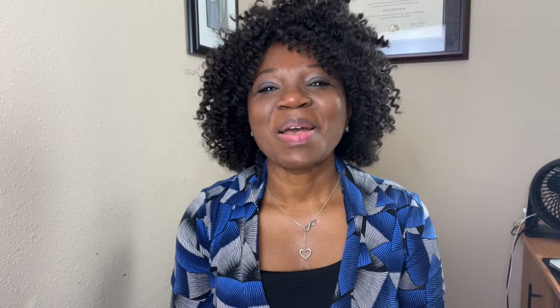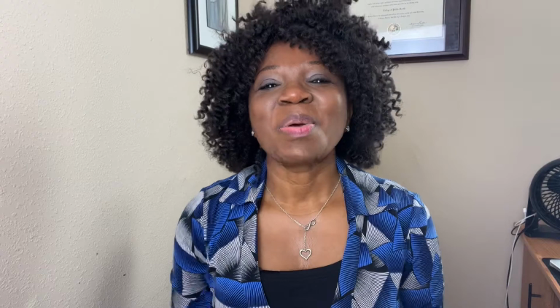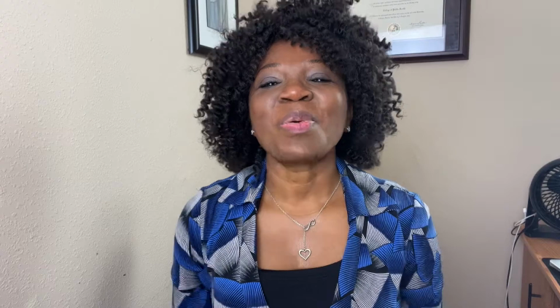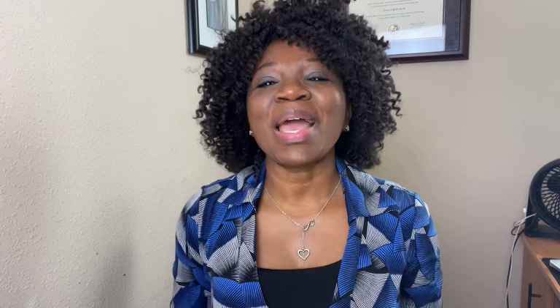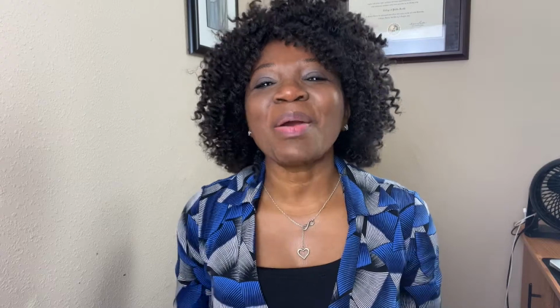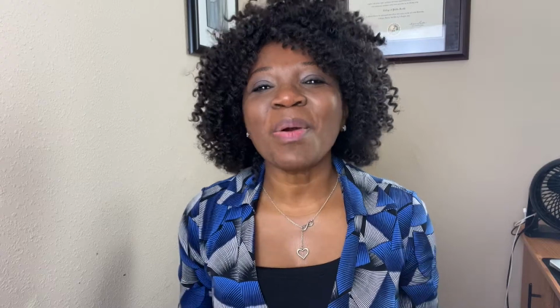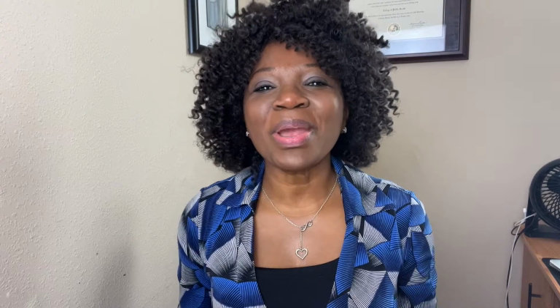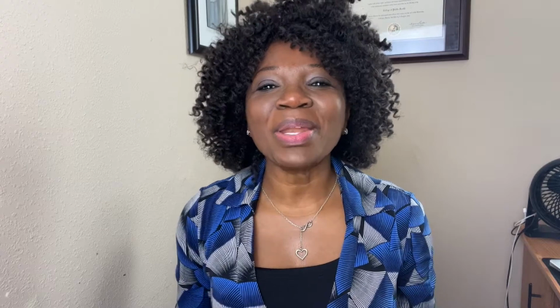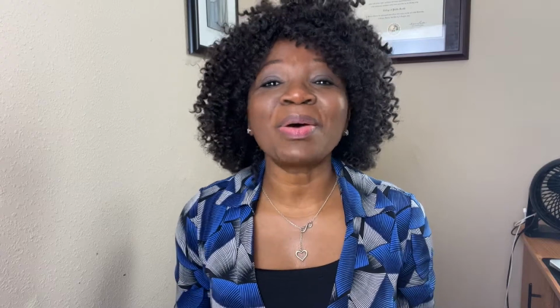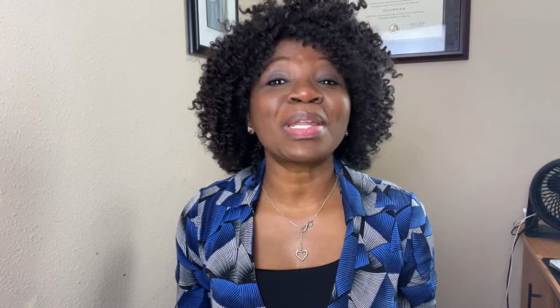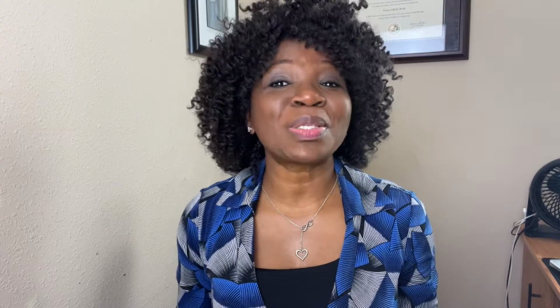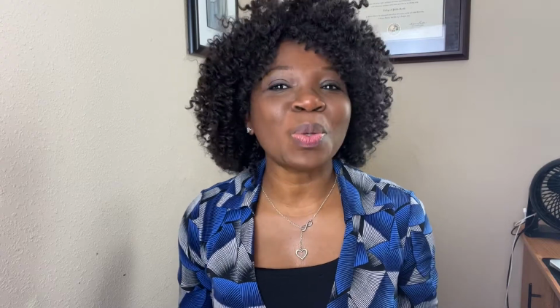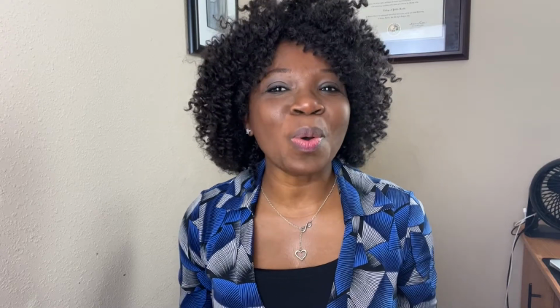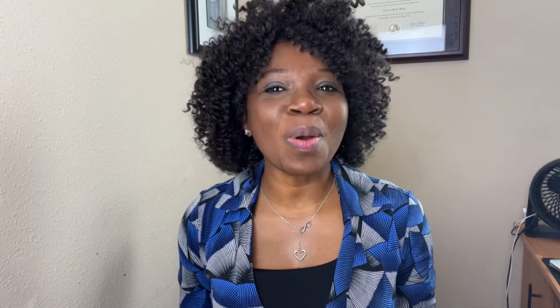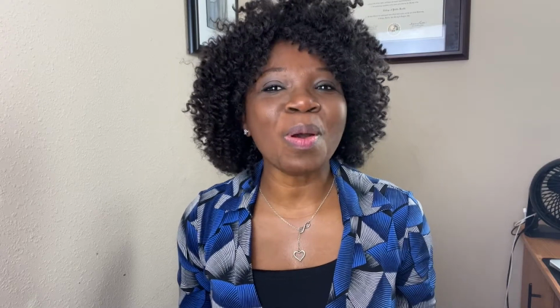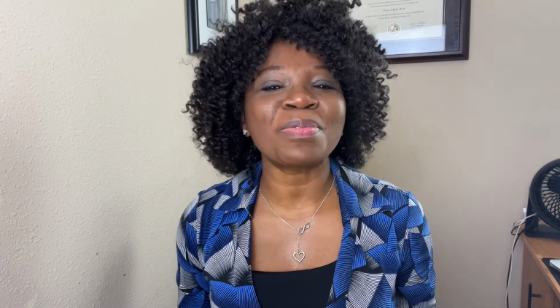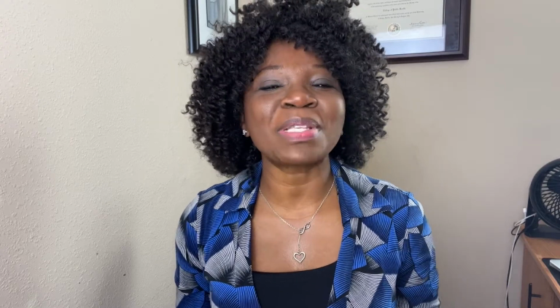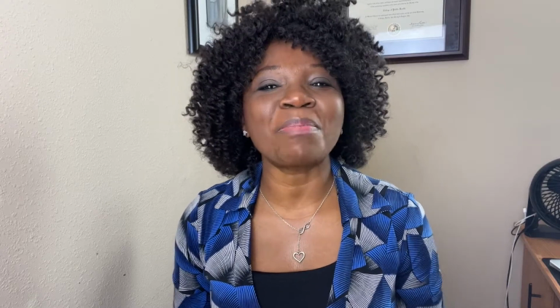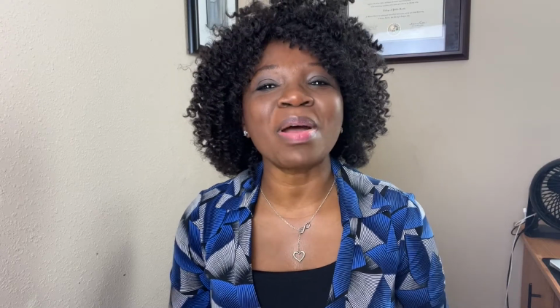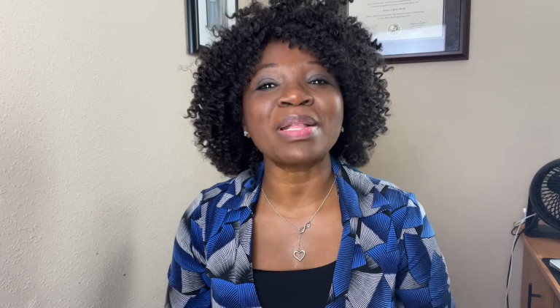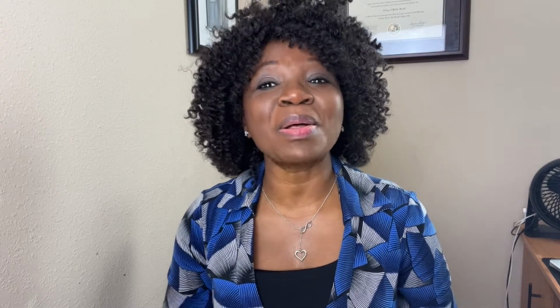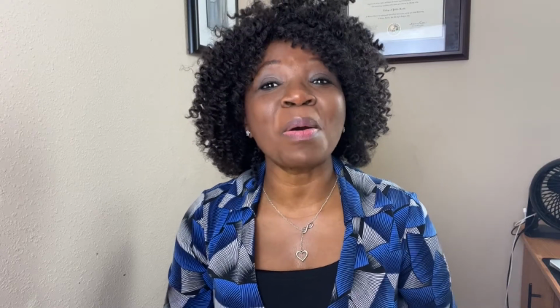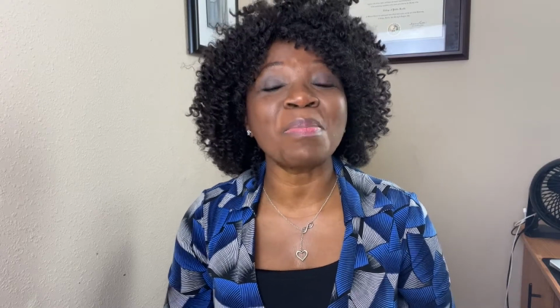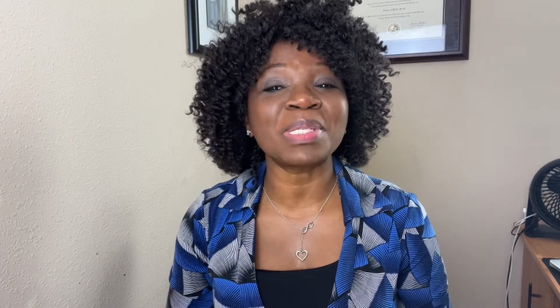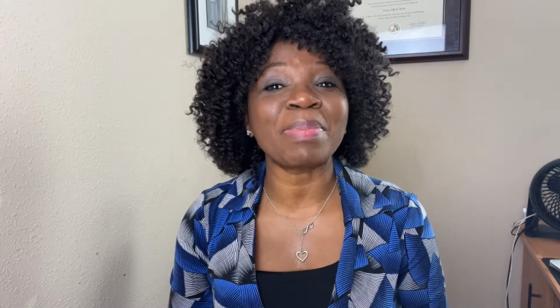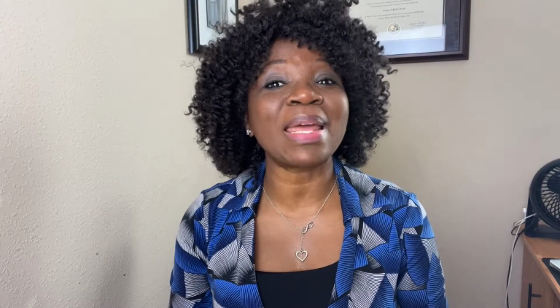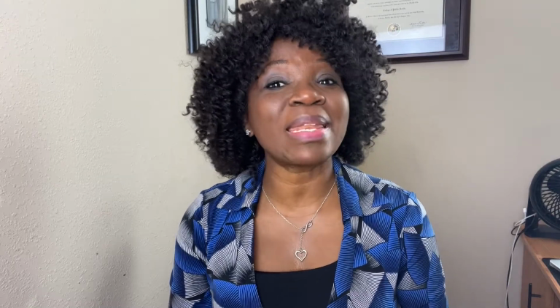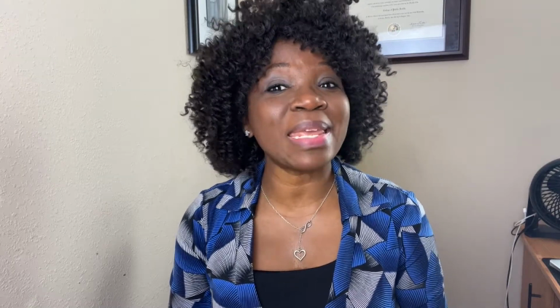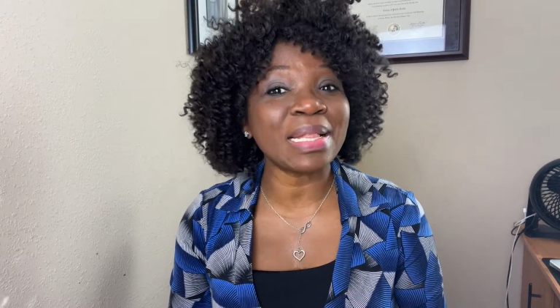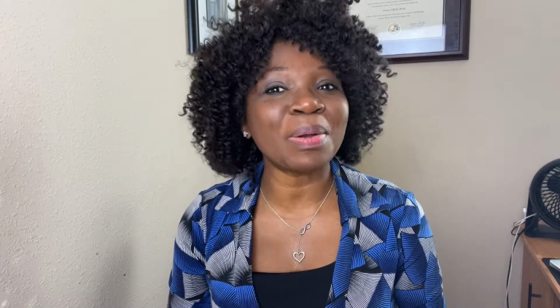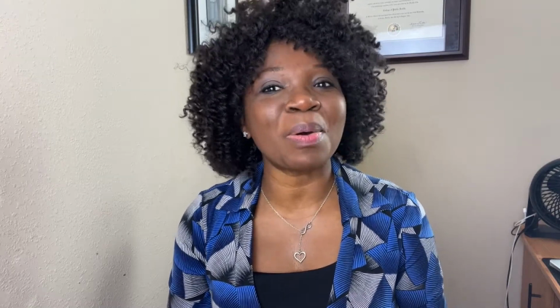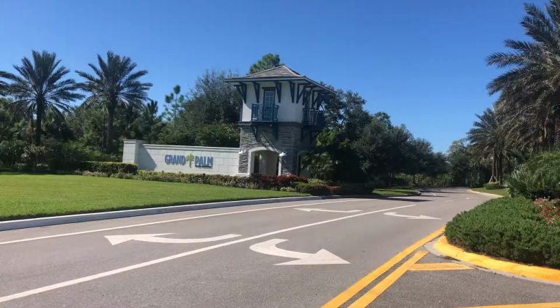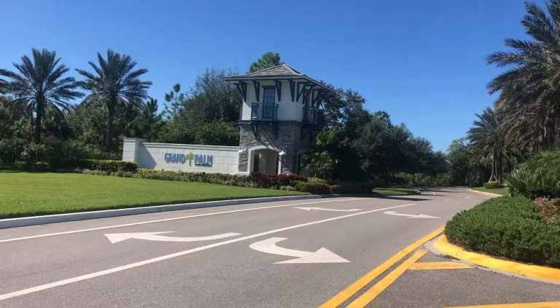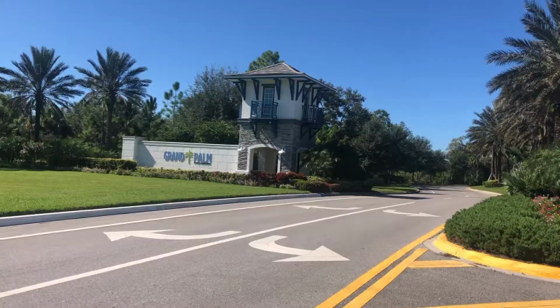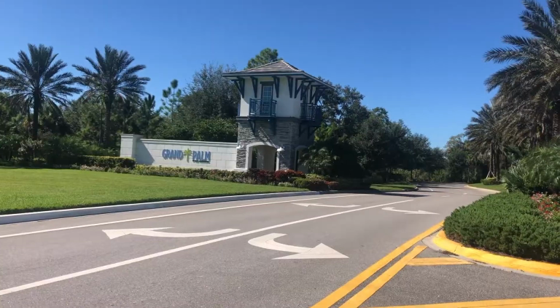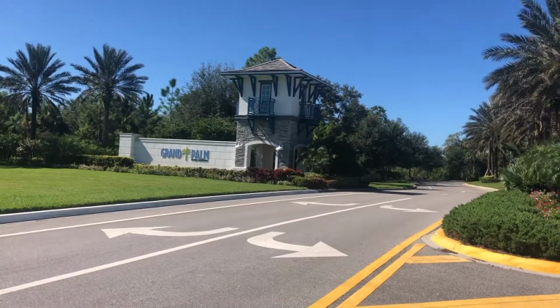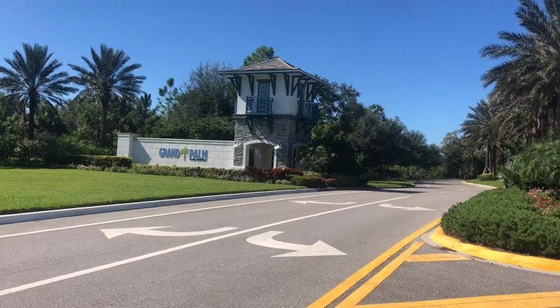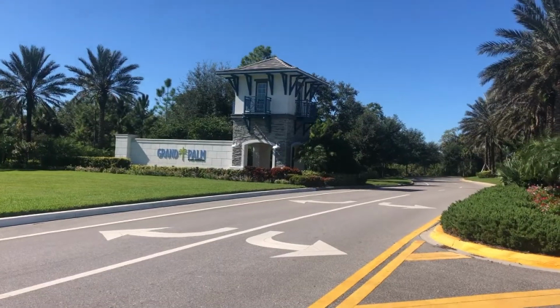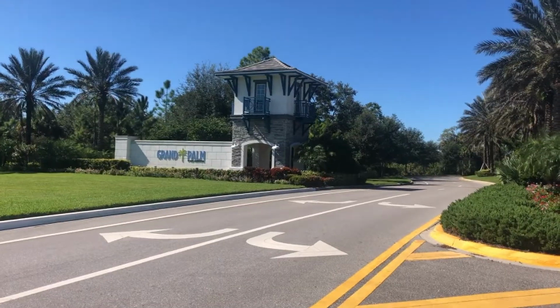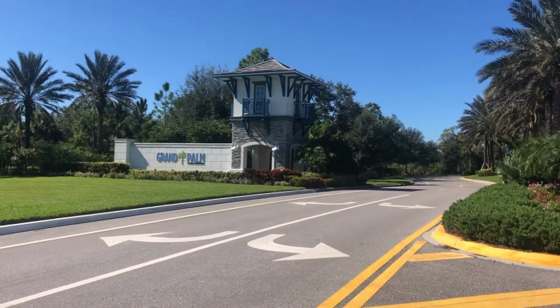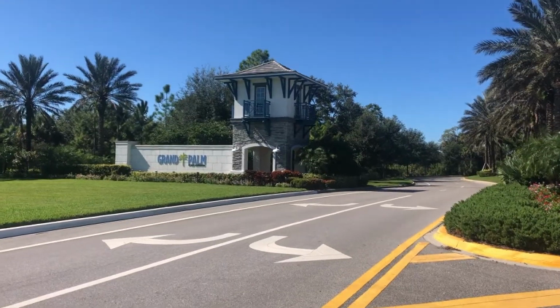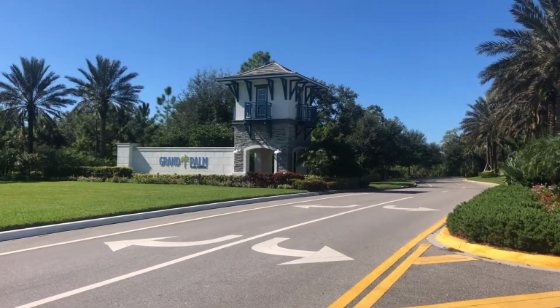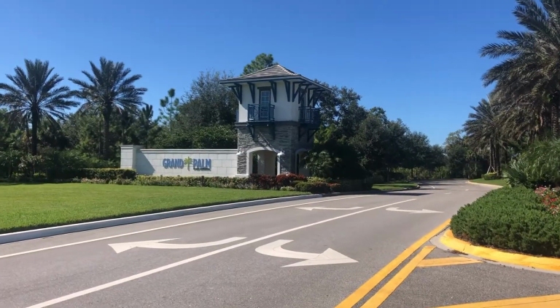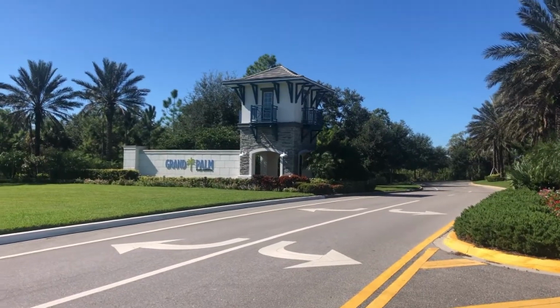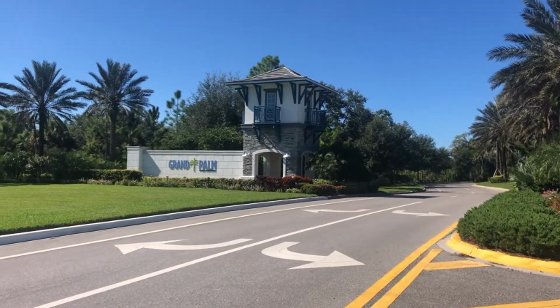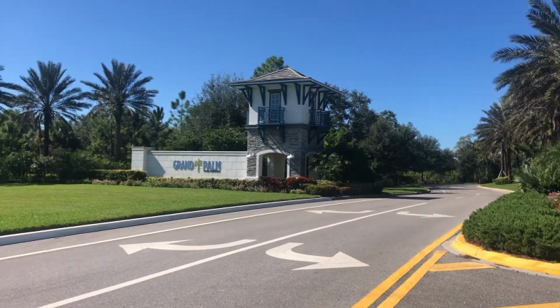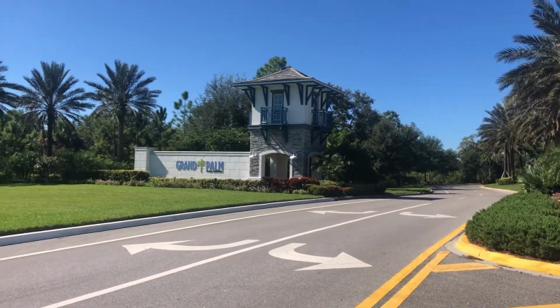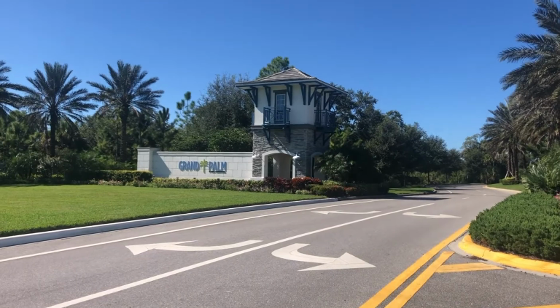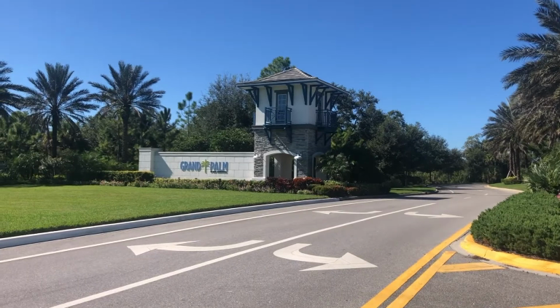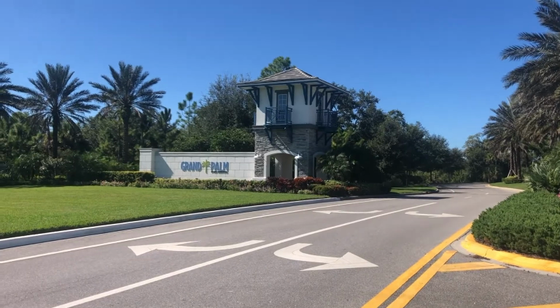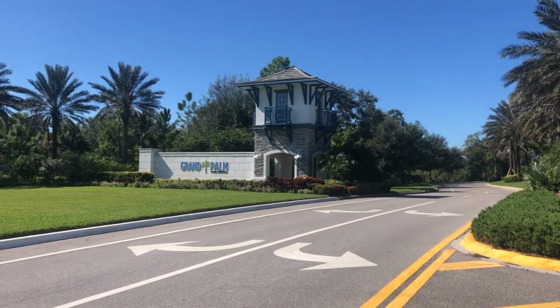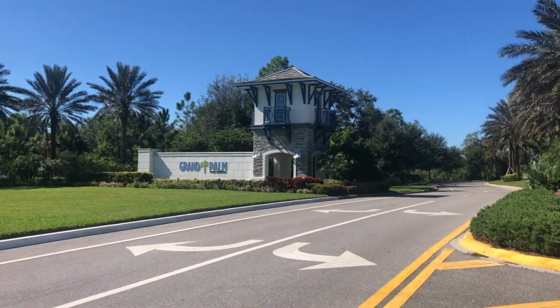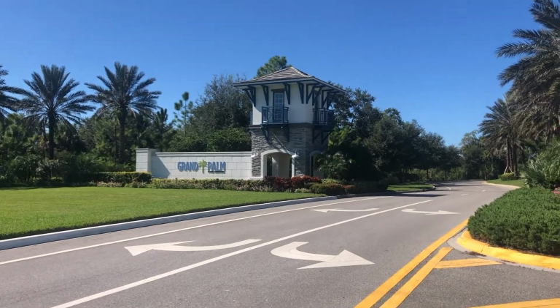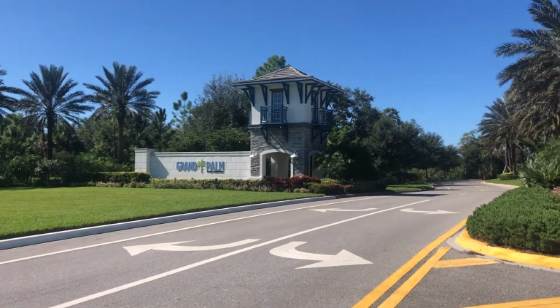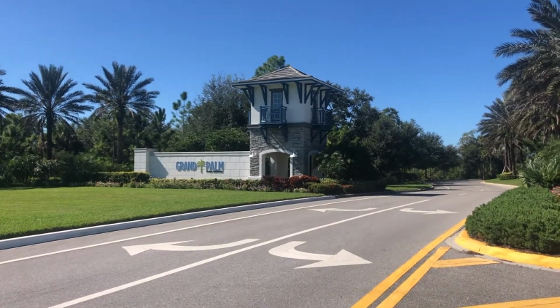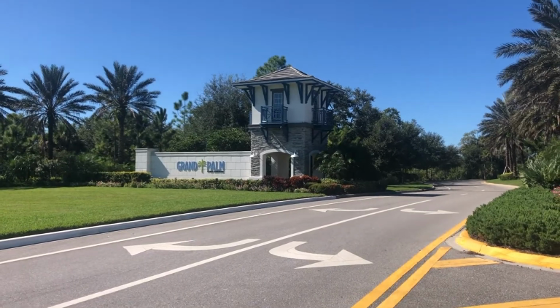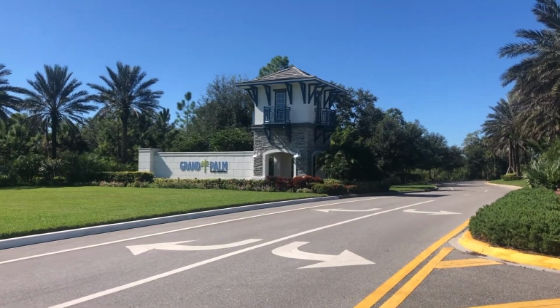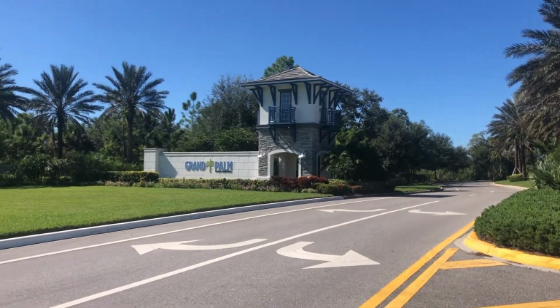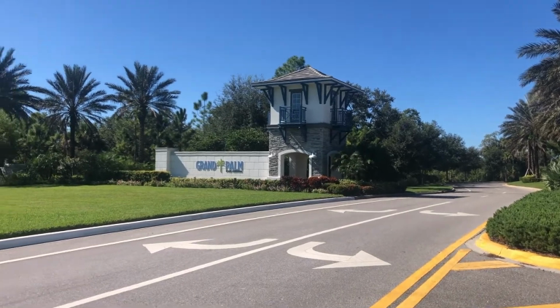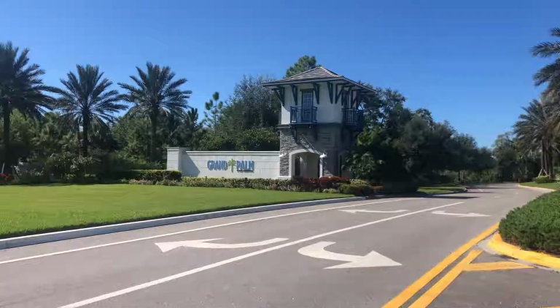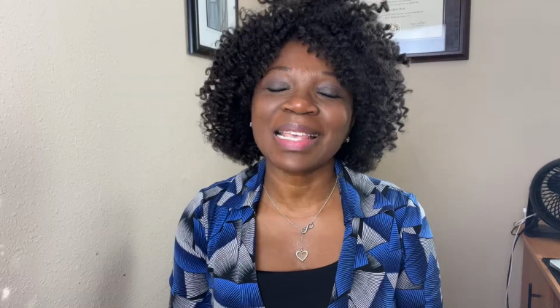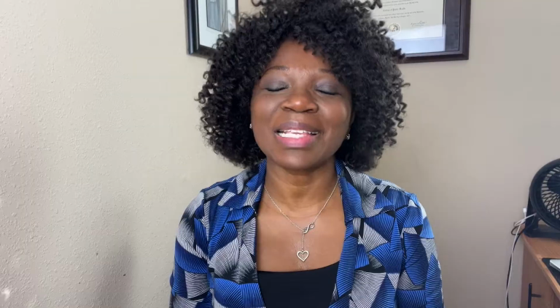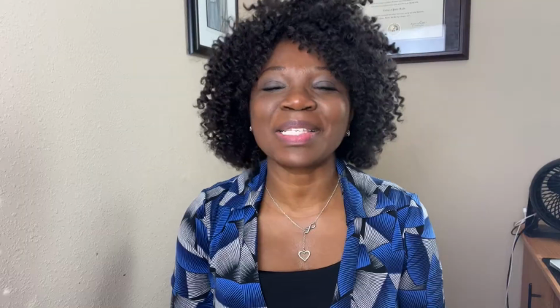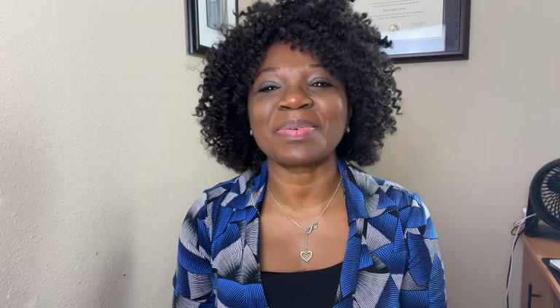We are going on a tour of some model homes by Neal Communities and we are at Grand Palme in Venice. Stay tuned.